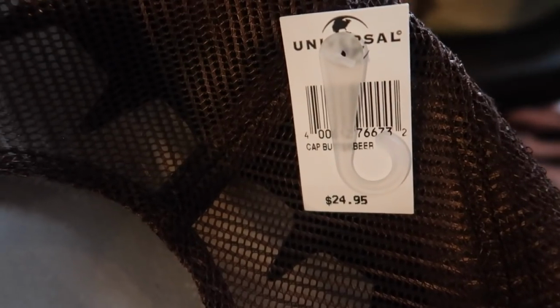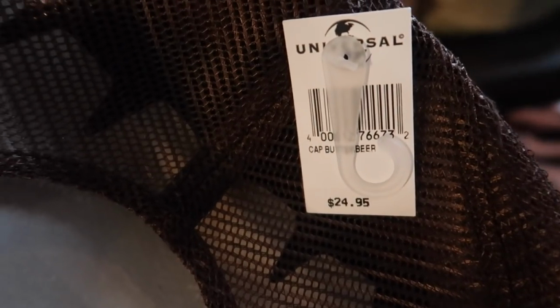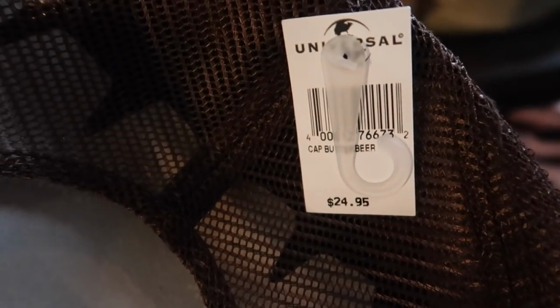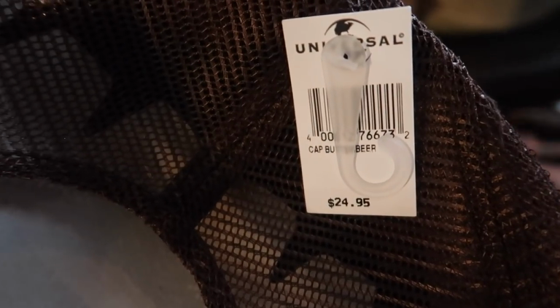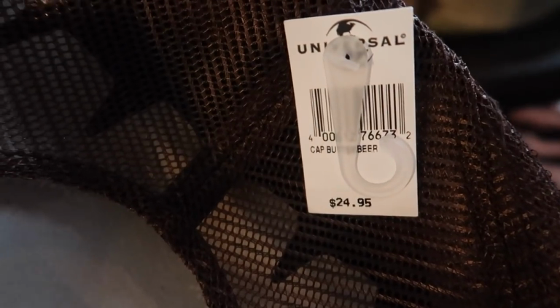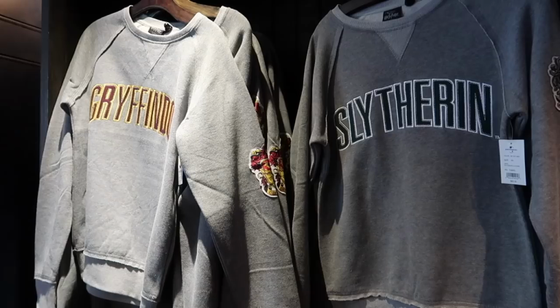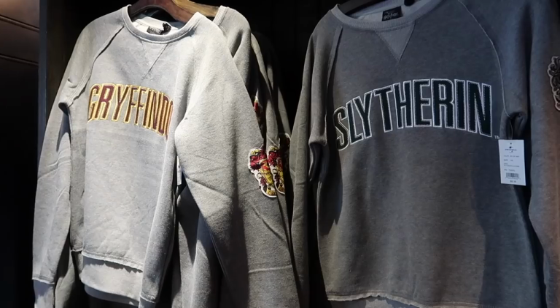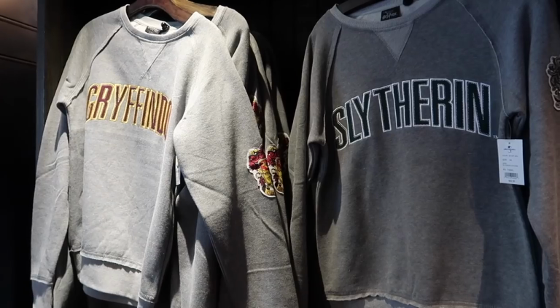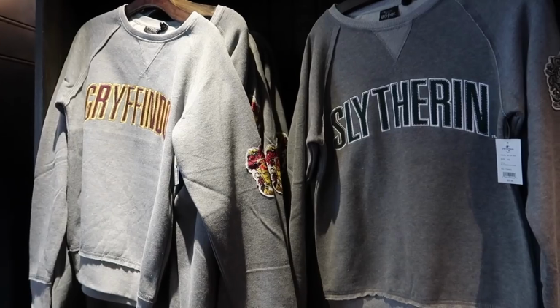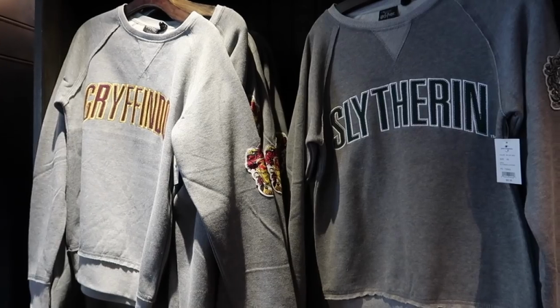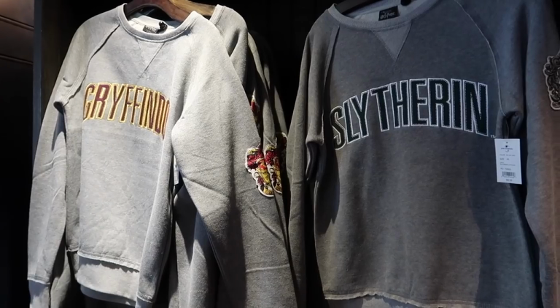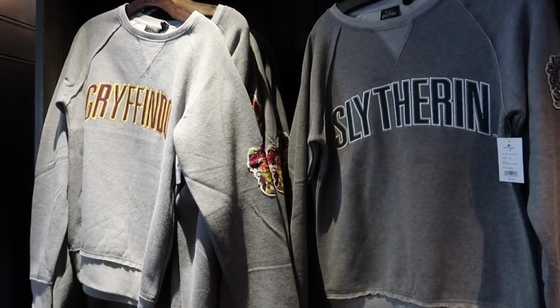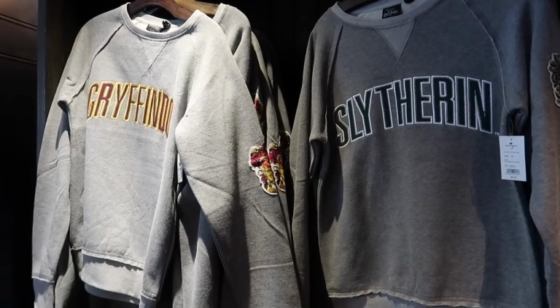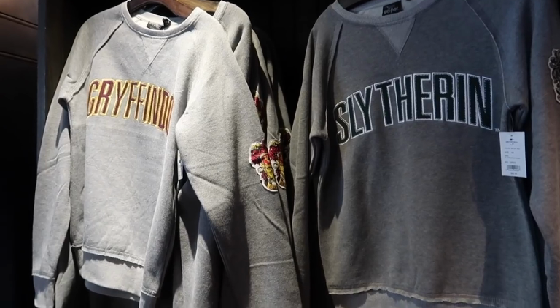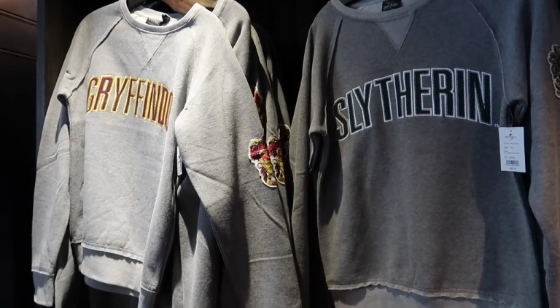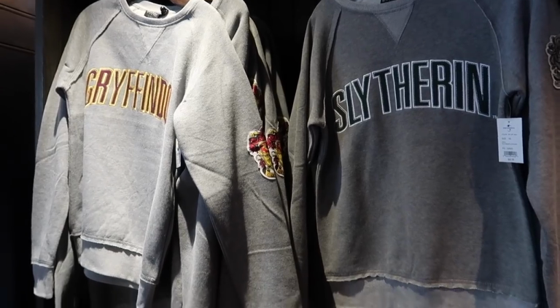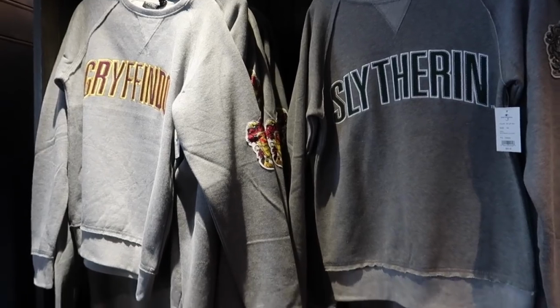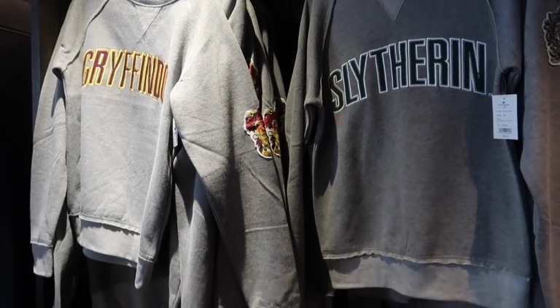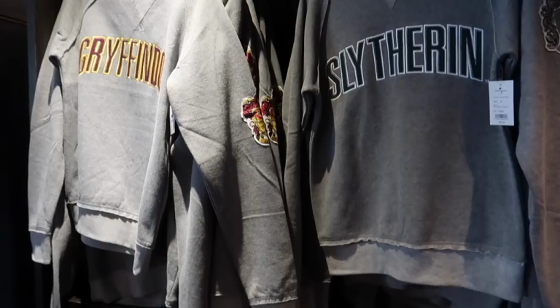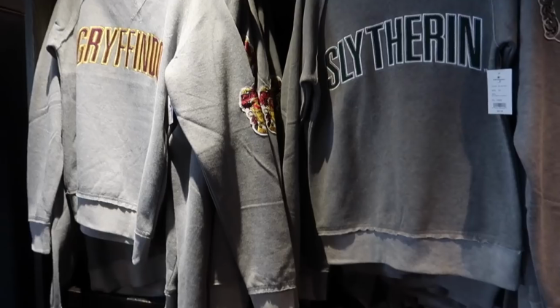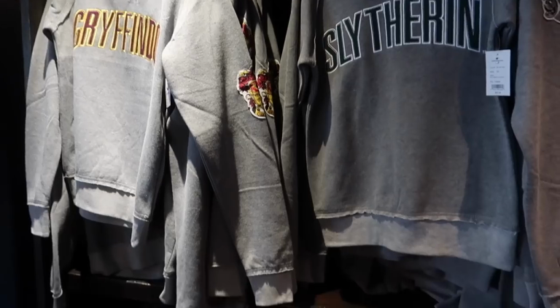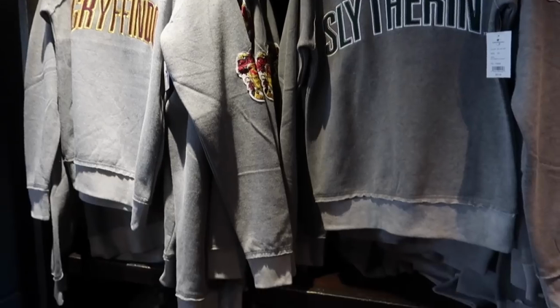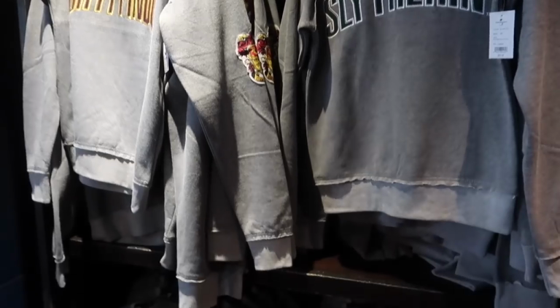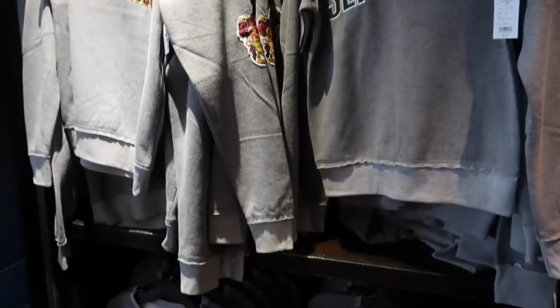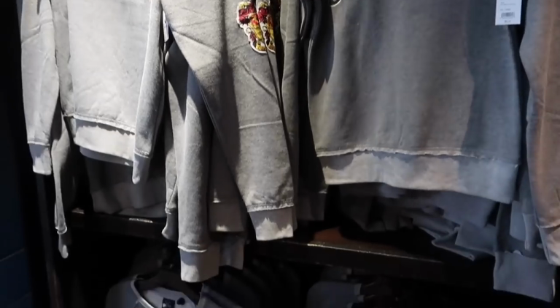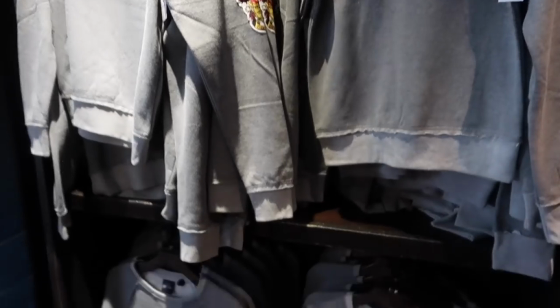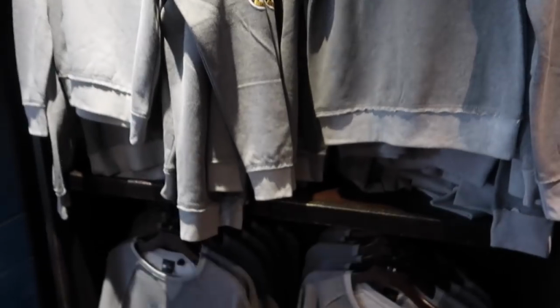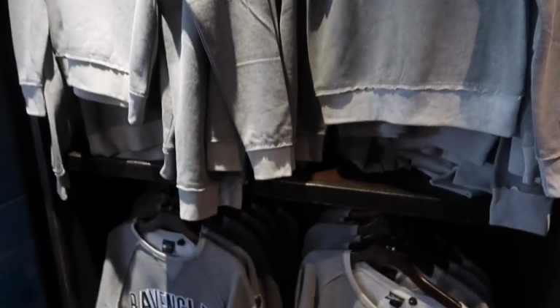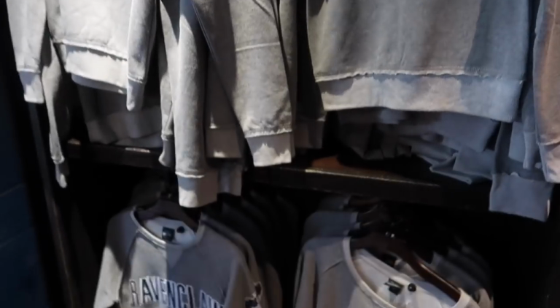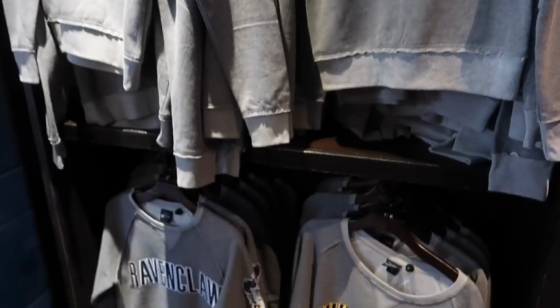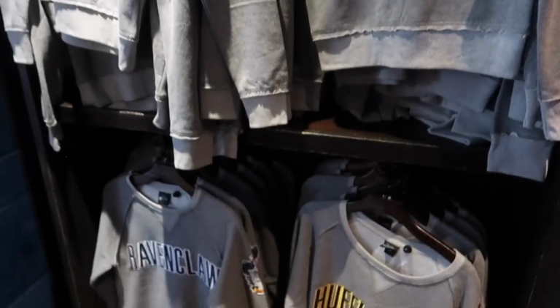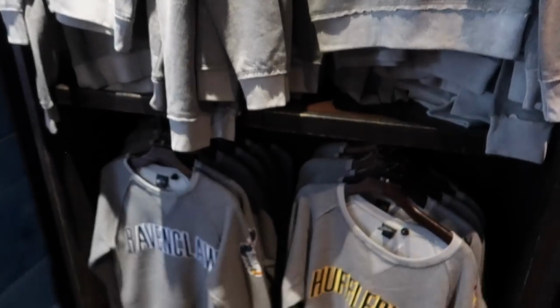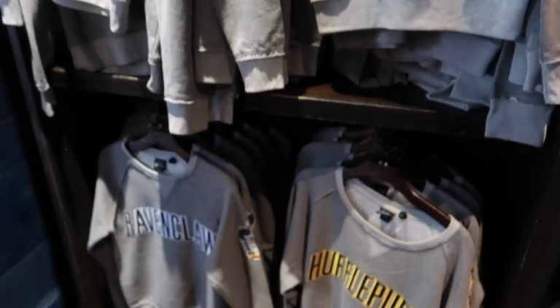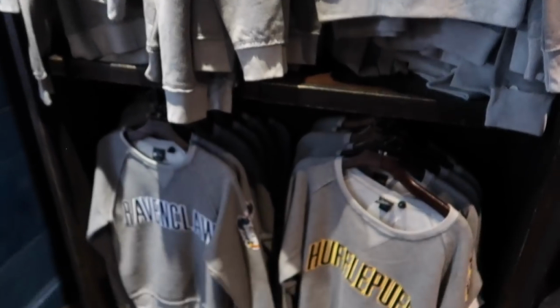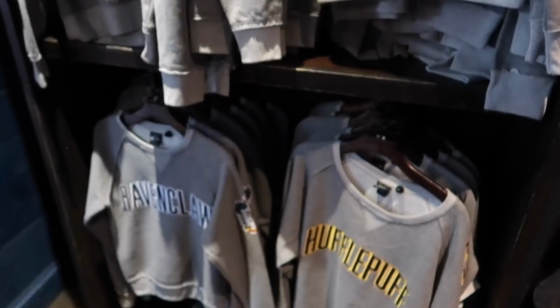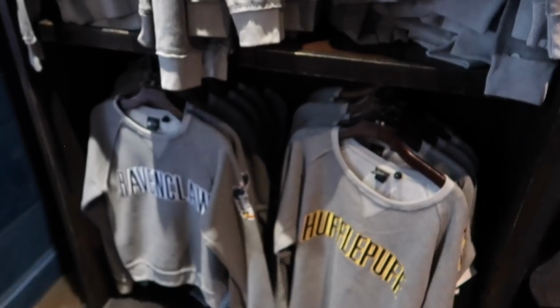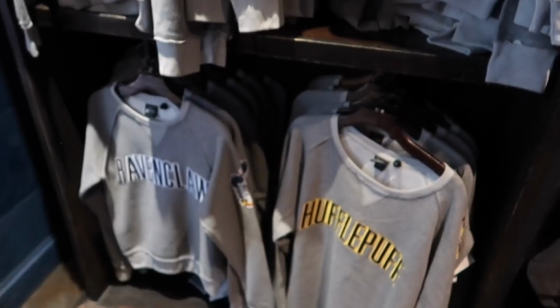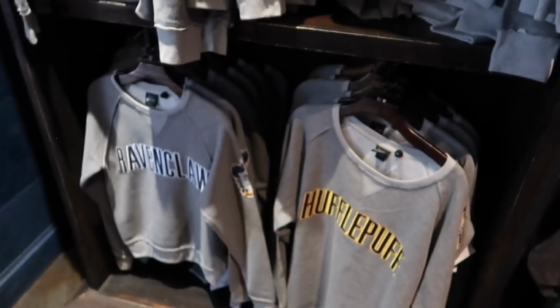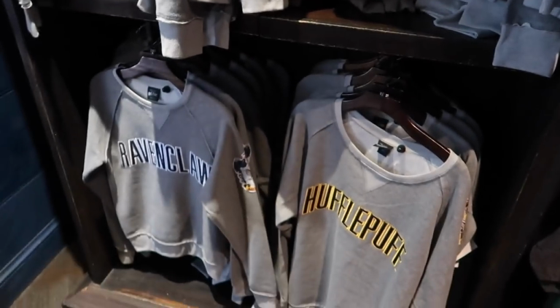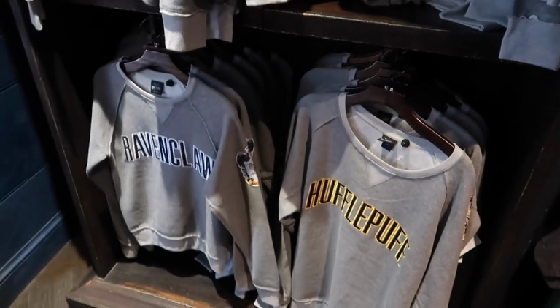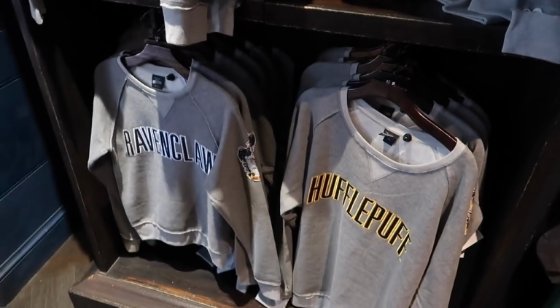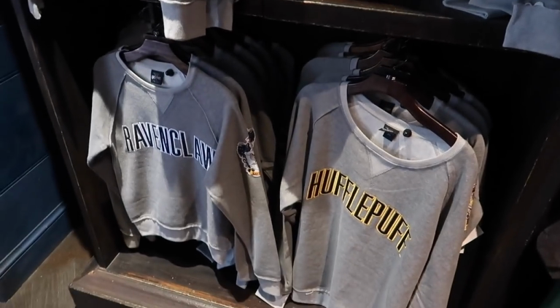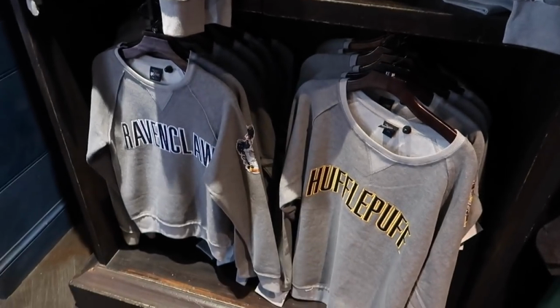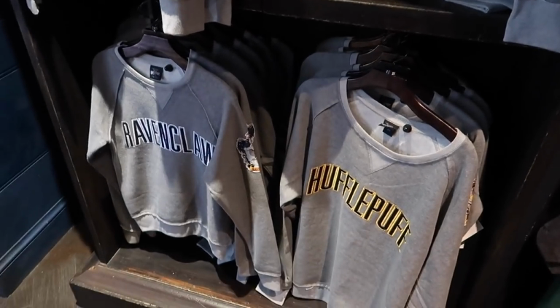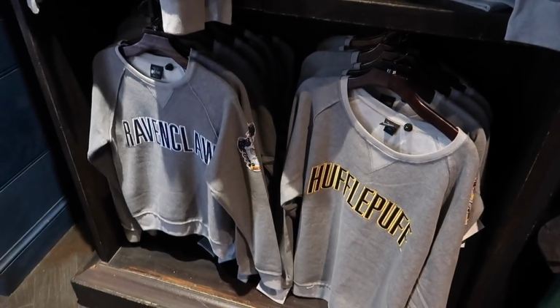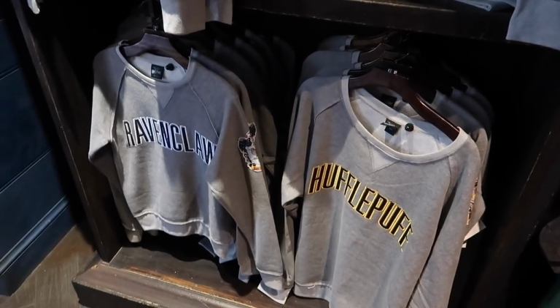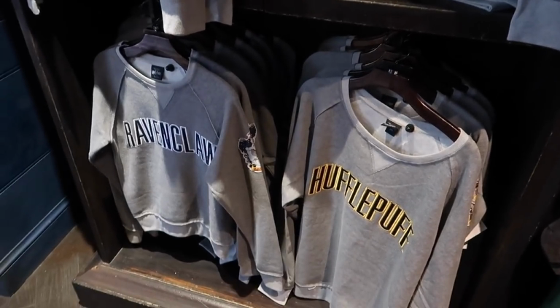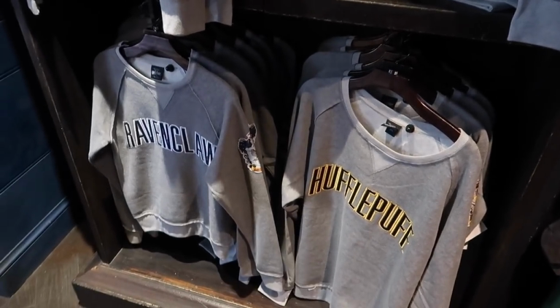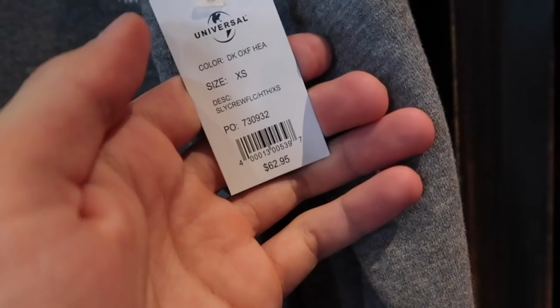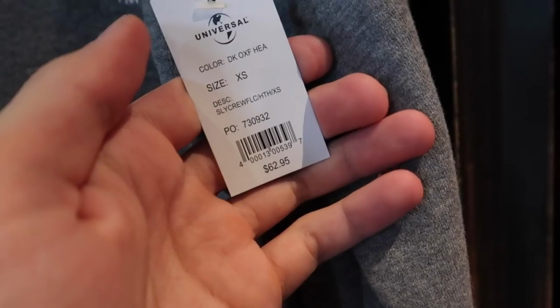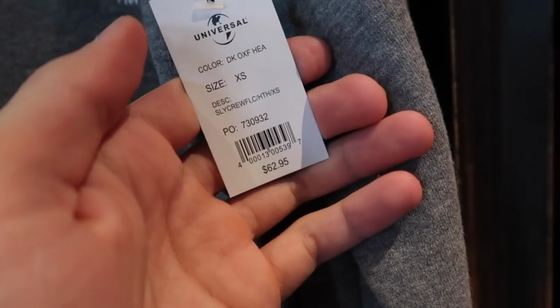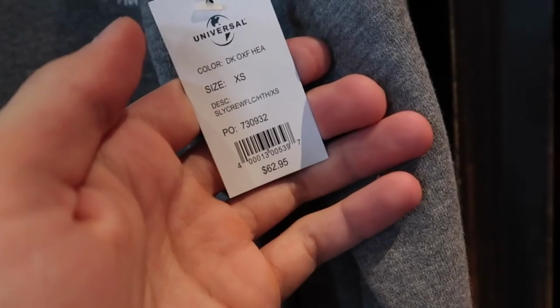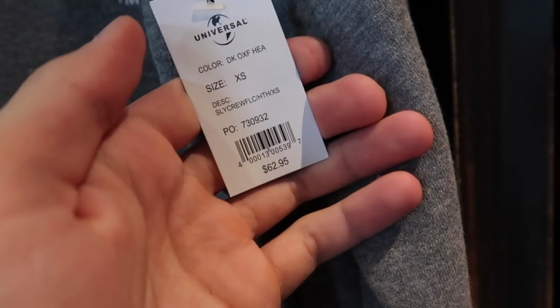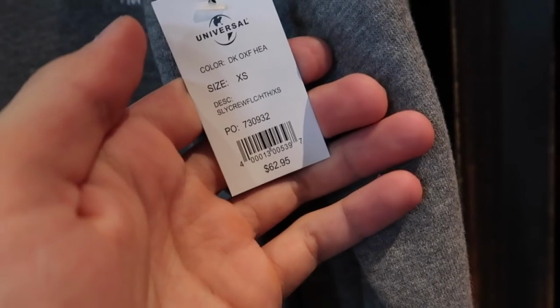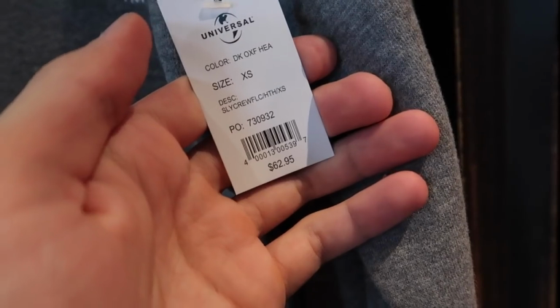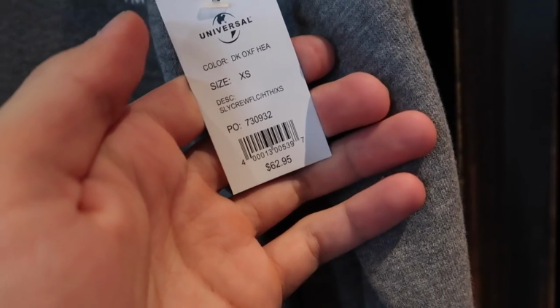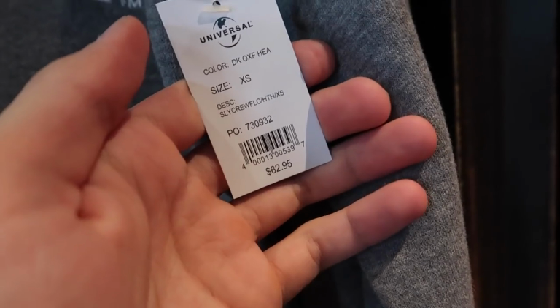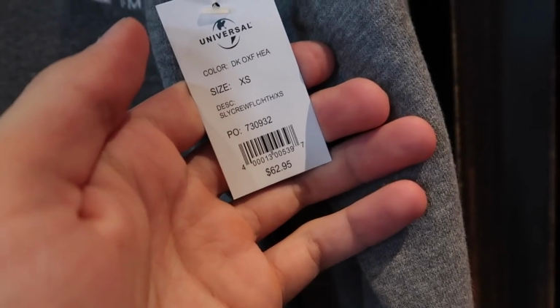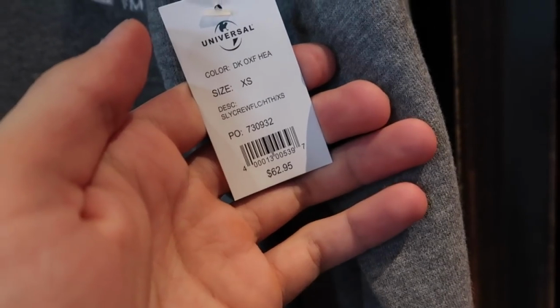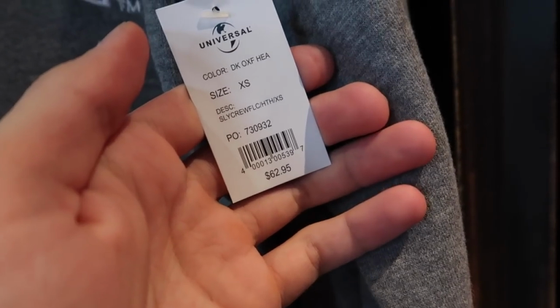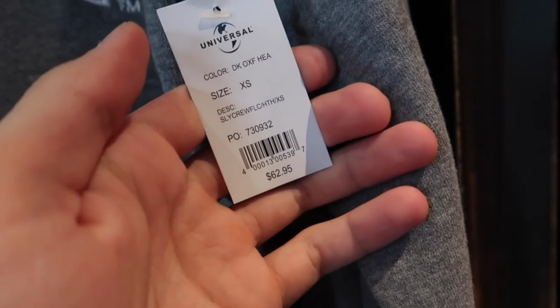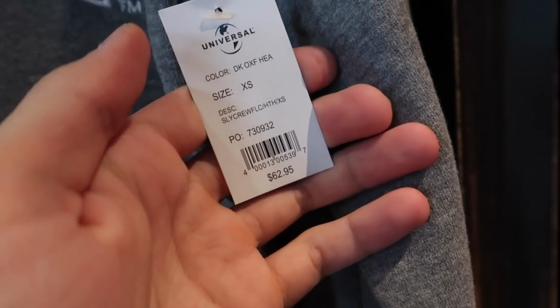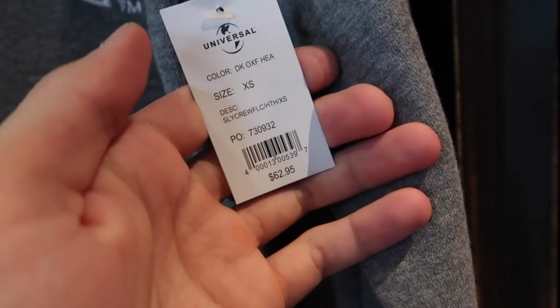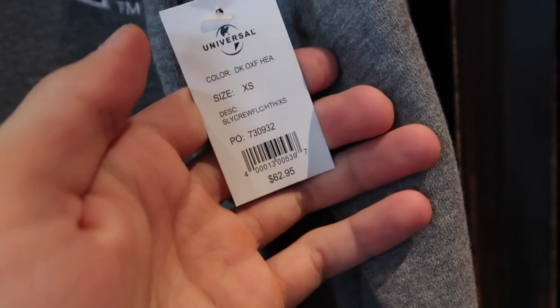Harry Potter sweatshirts. These are $62.95.